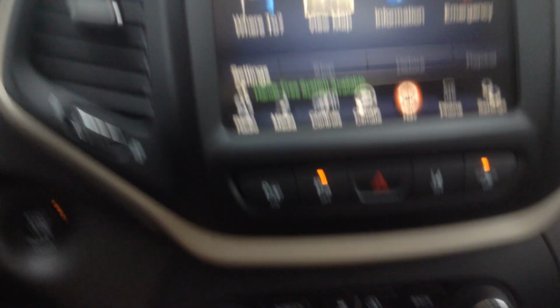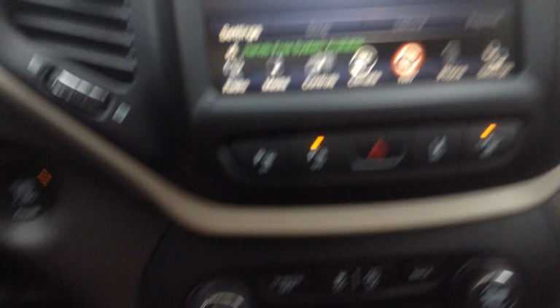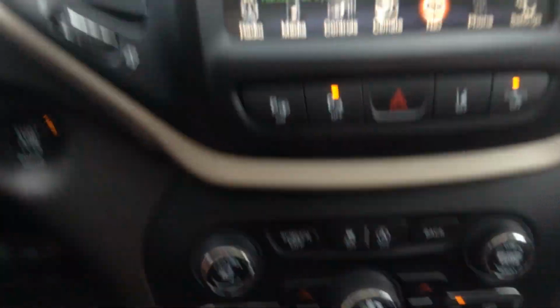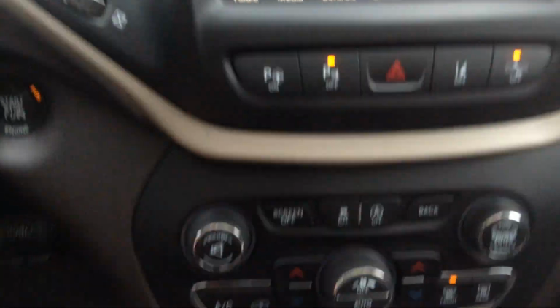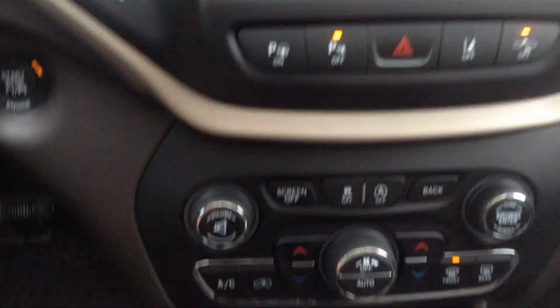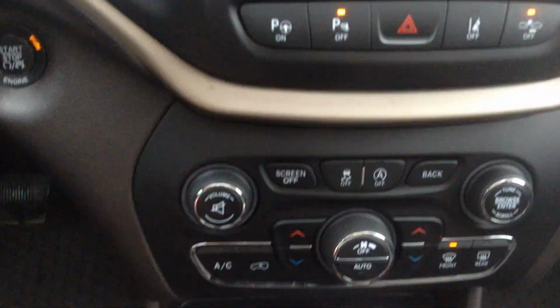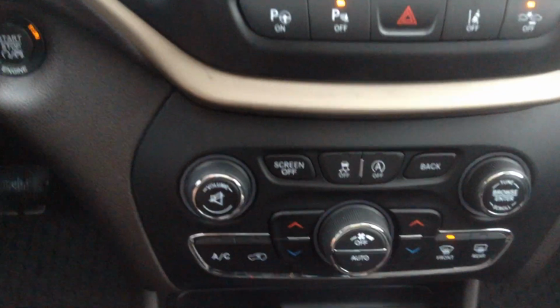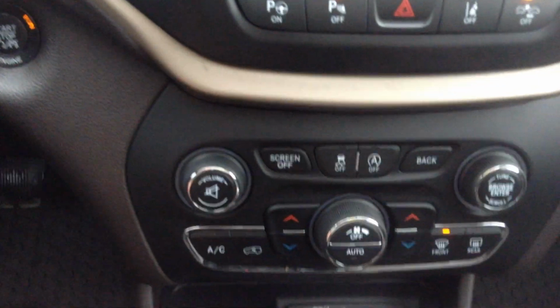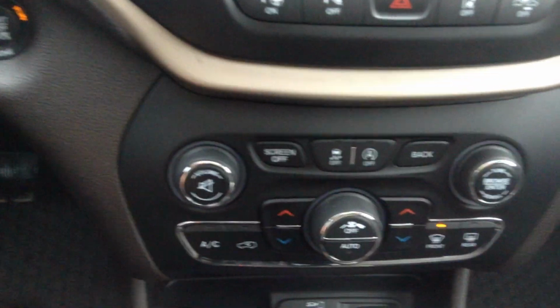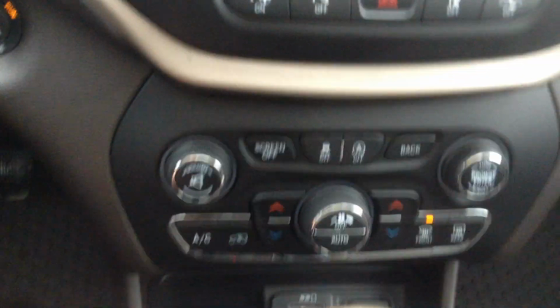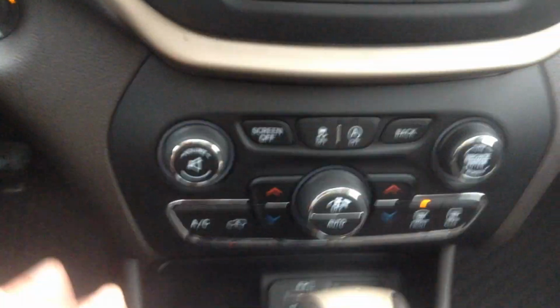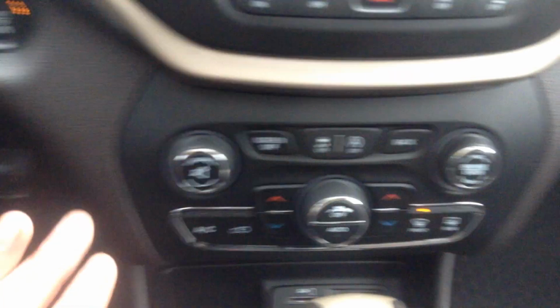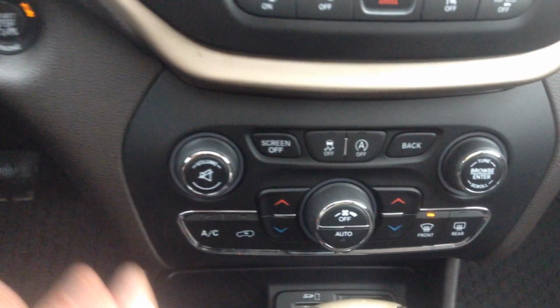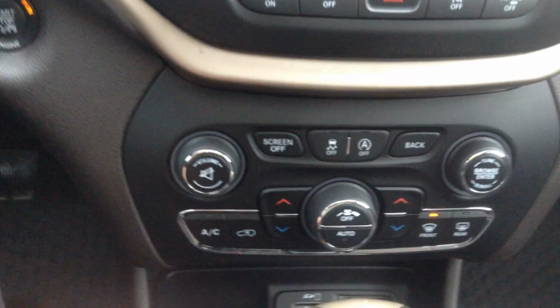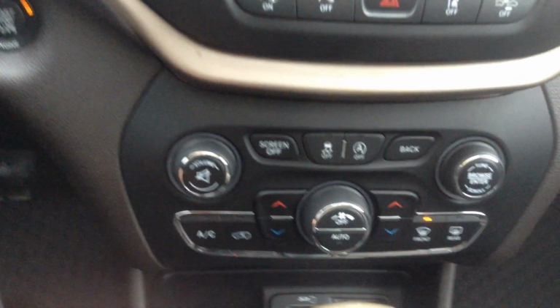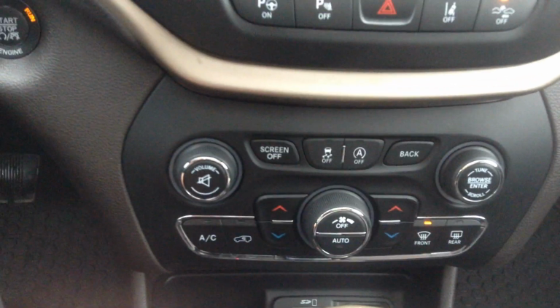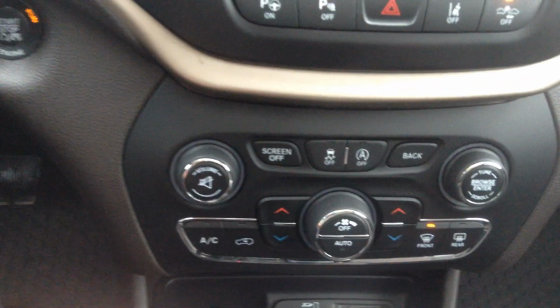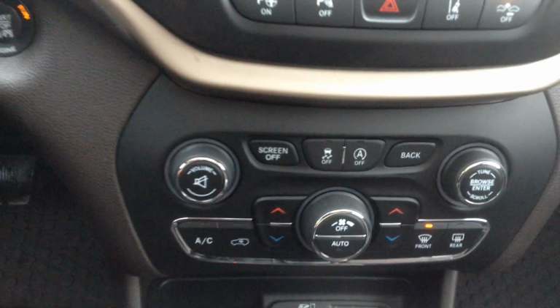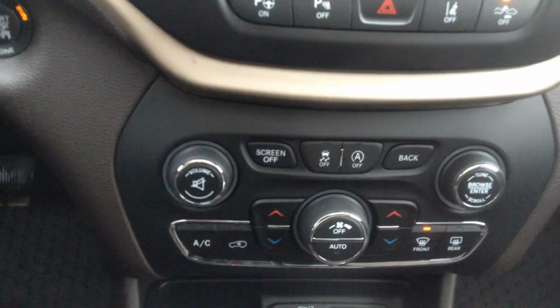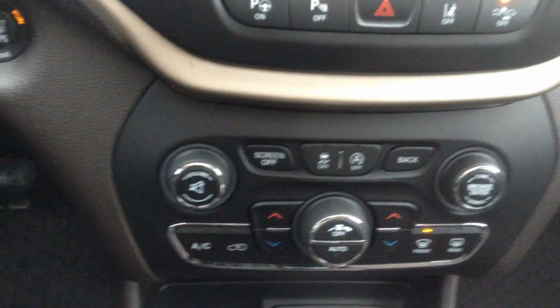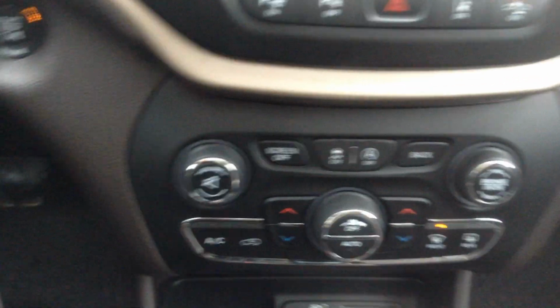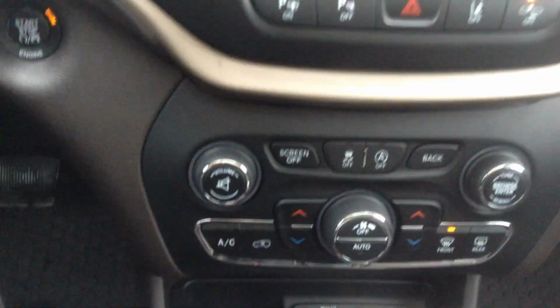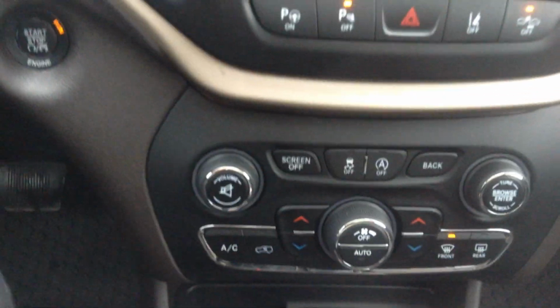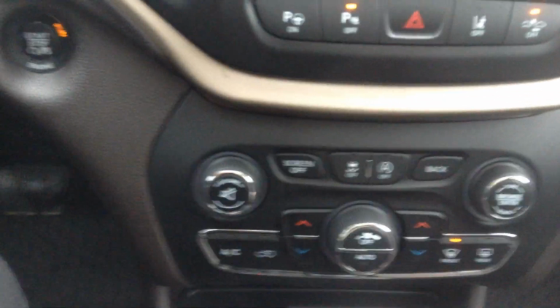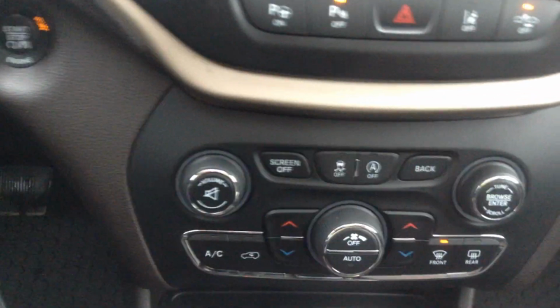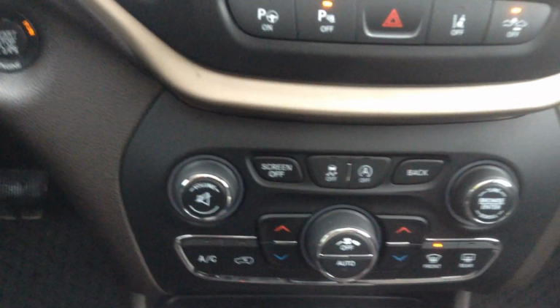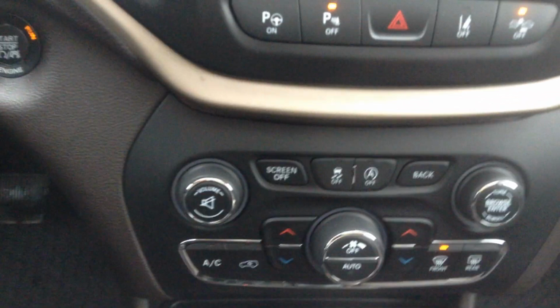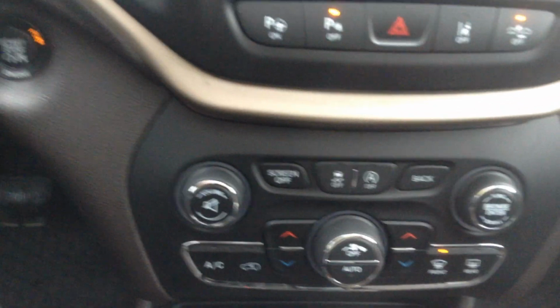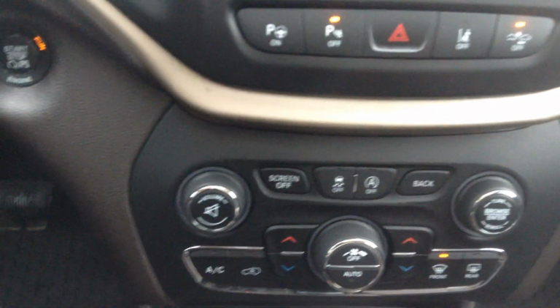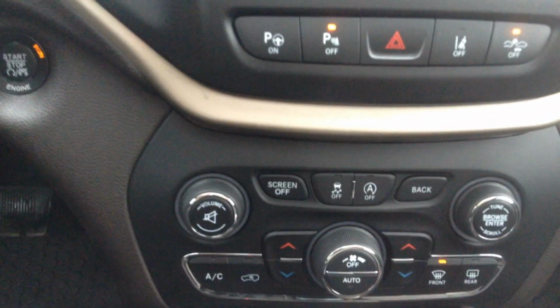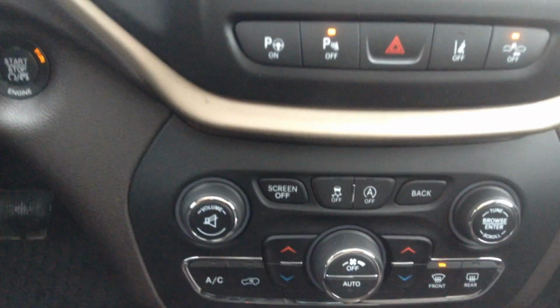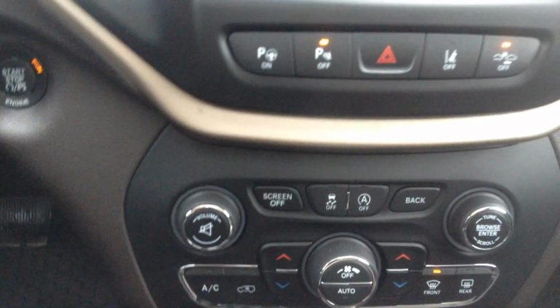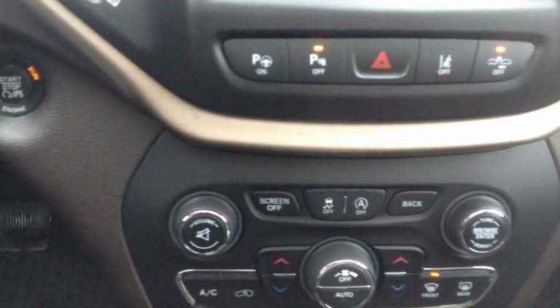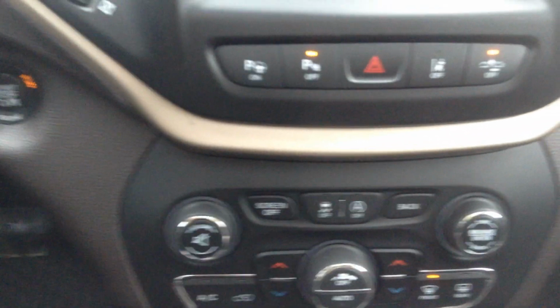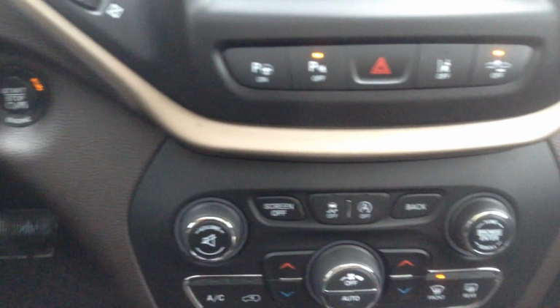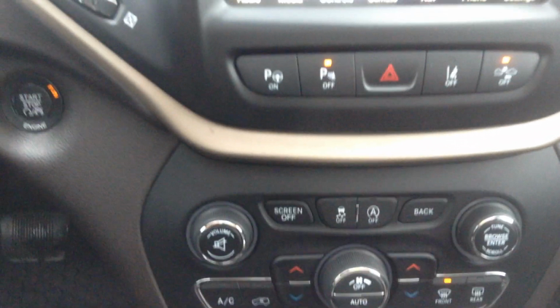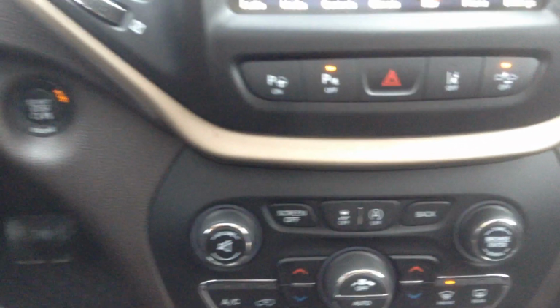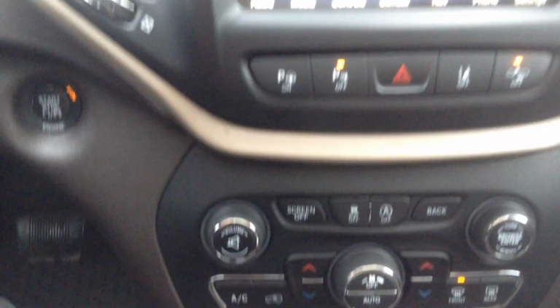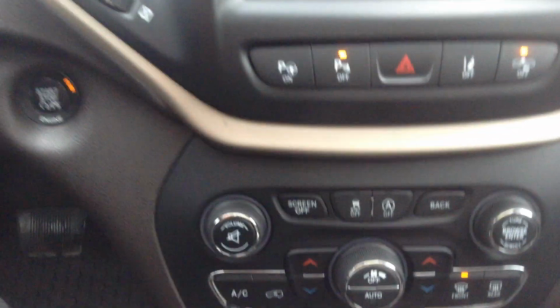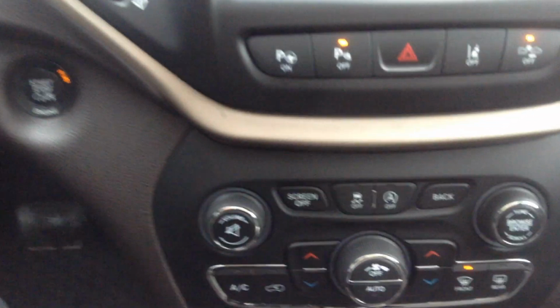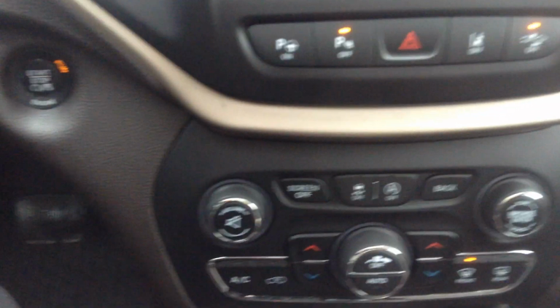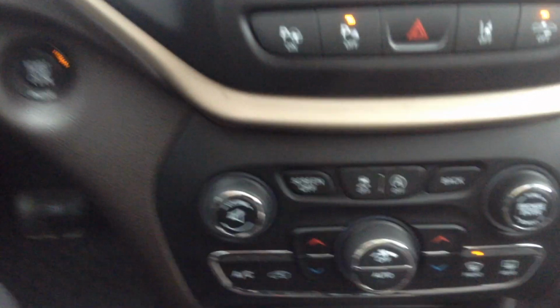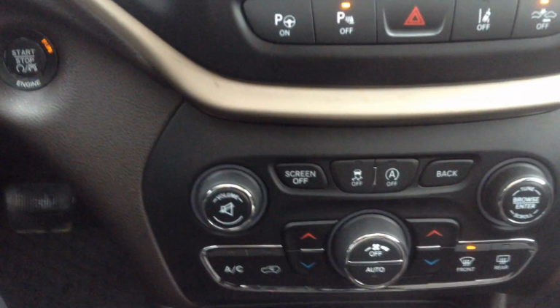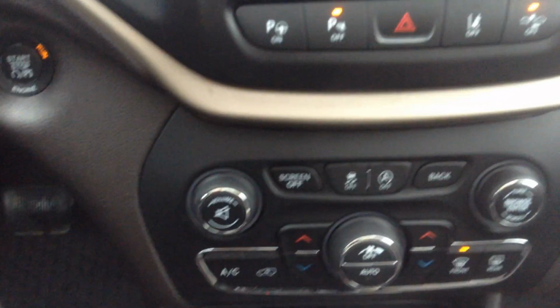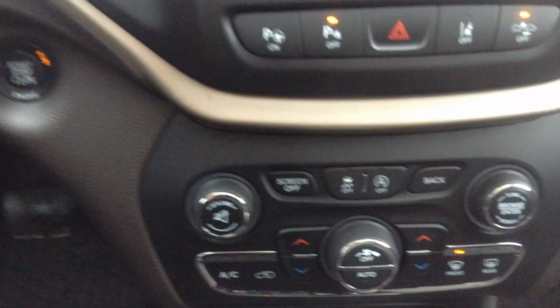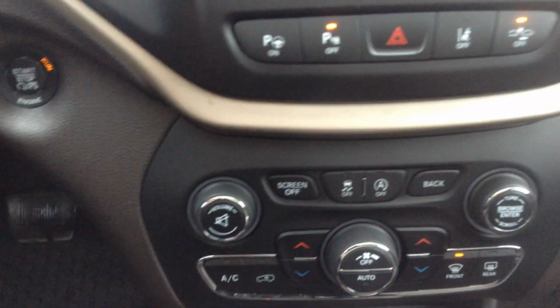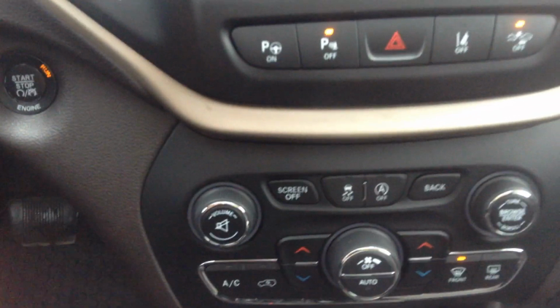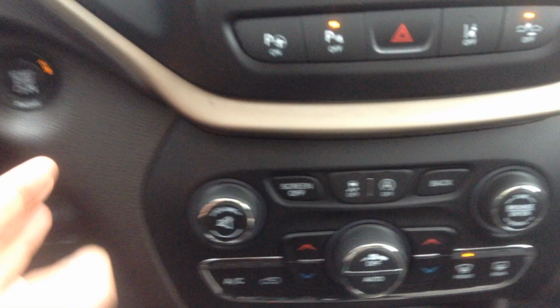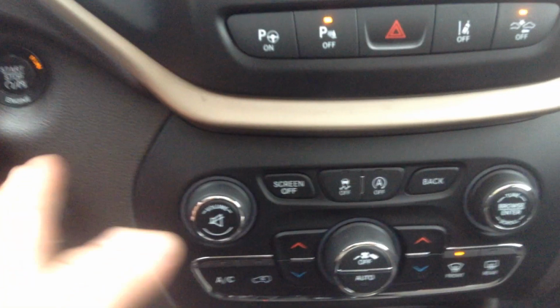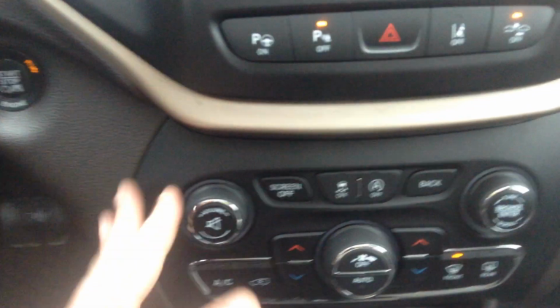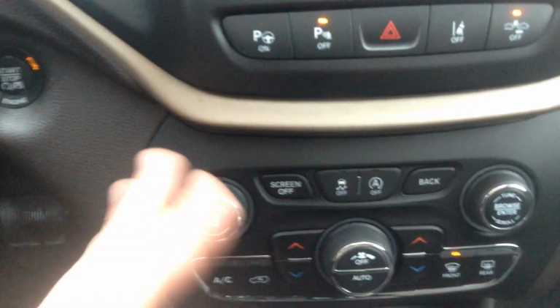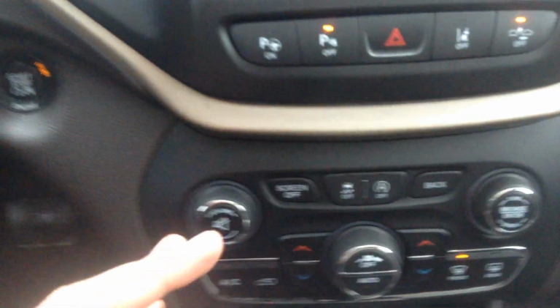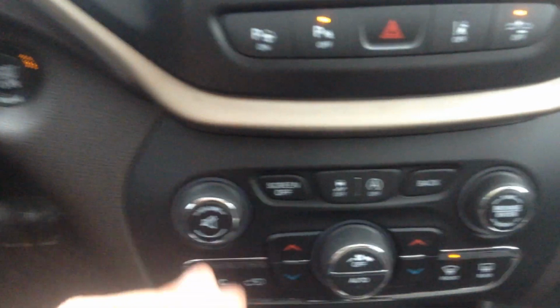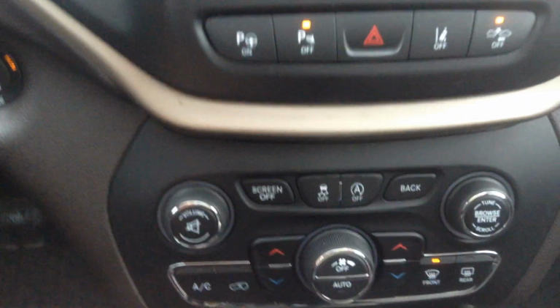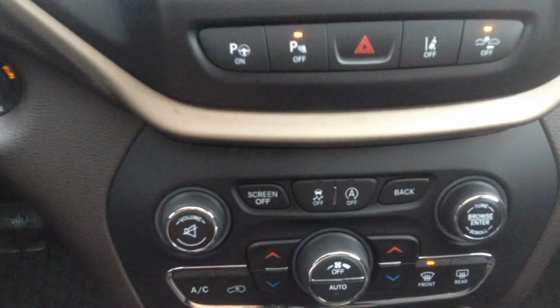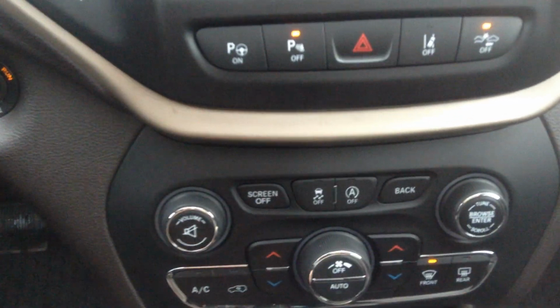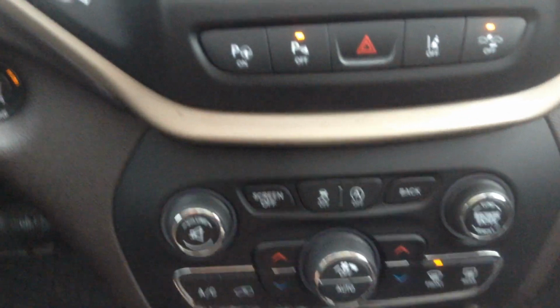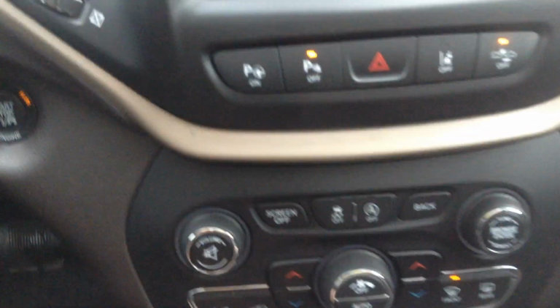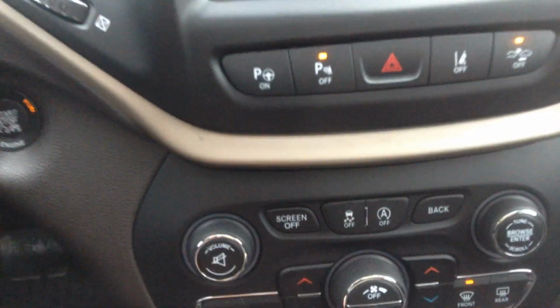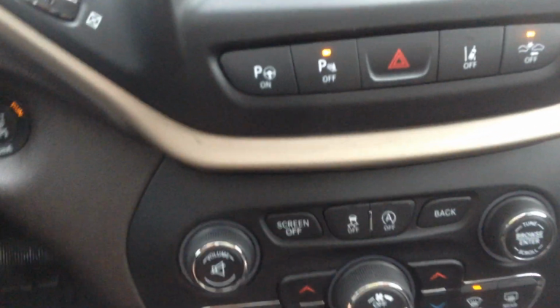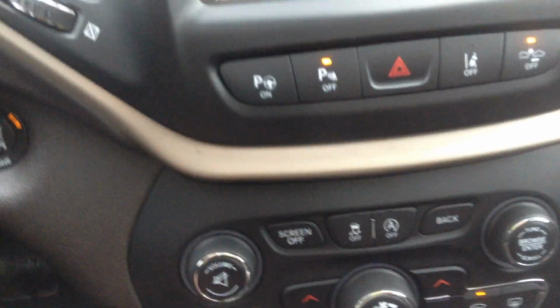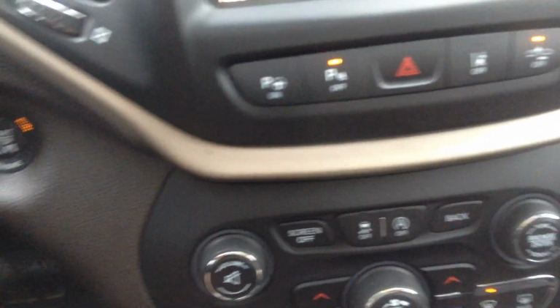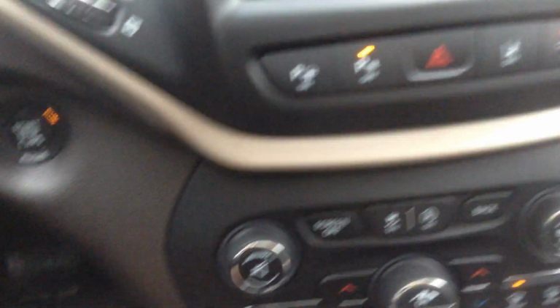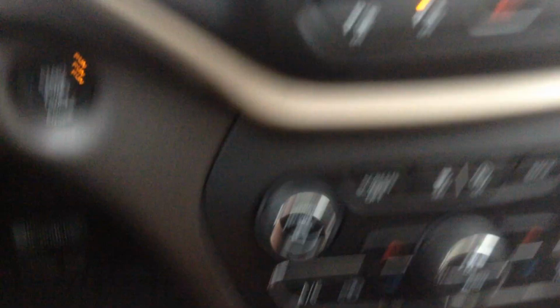Down here you have all of your manual climate control in case you find that a little bit easier. You've got your volume and all that good stuff.